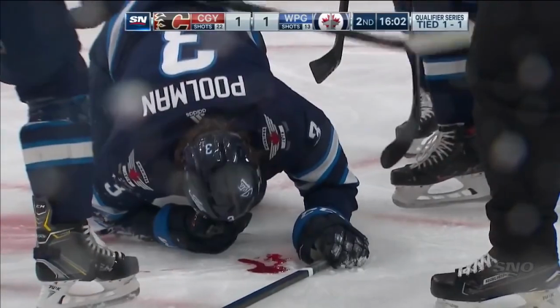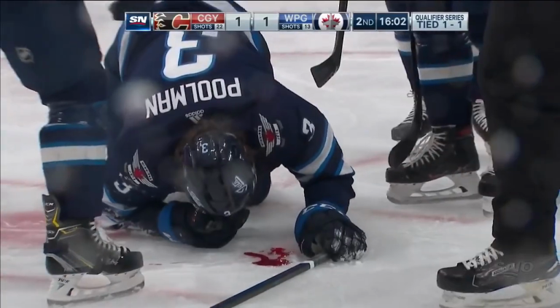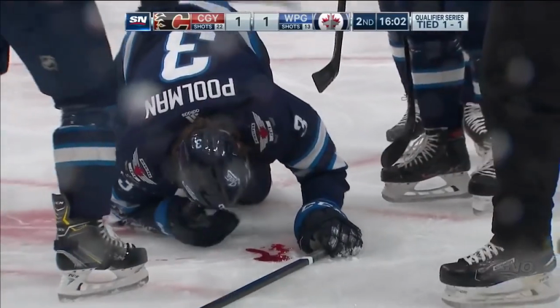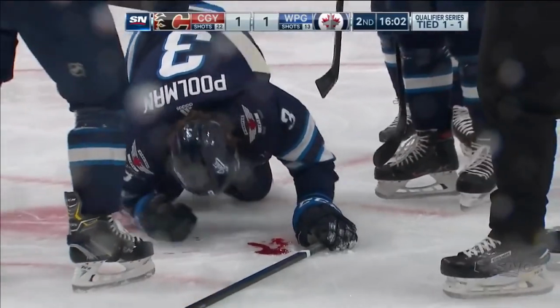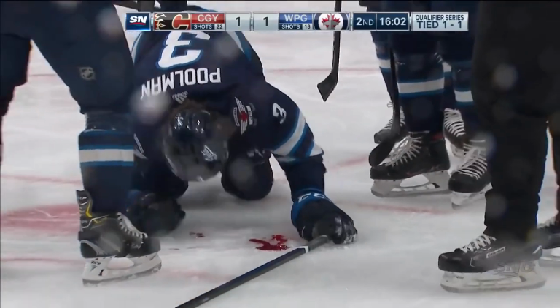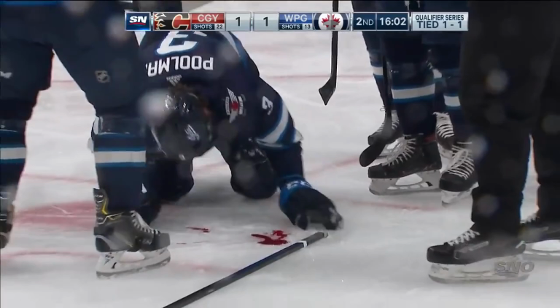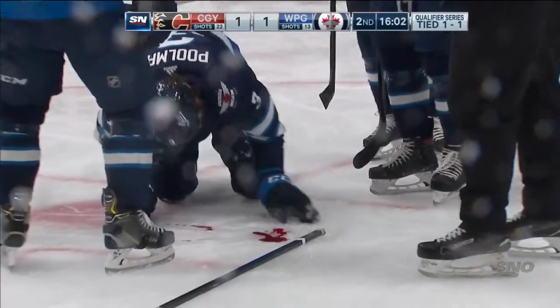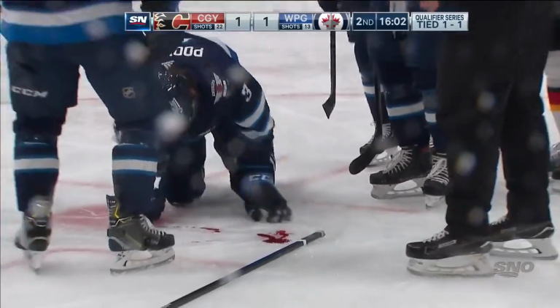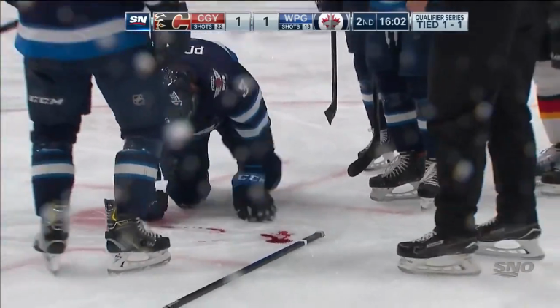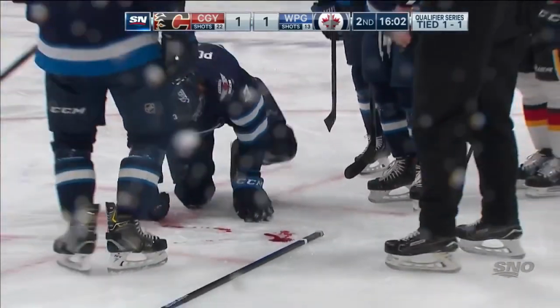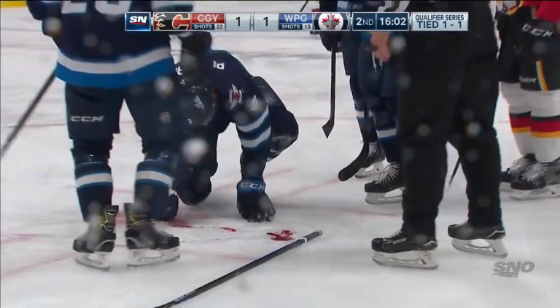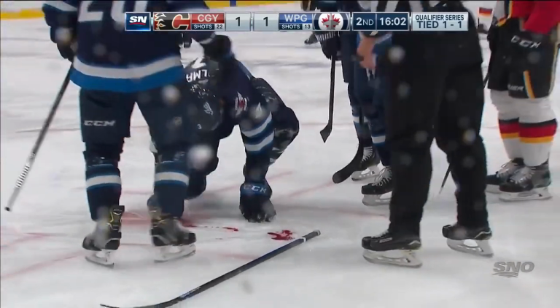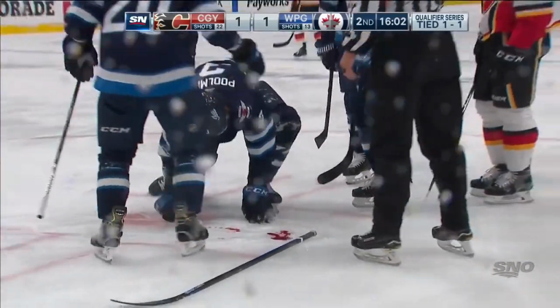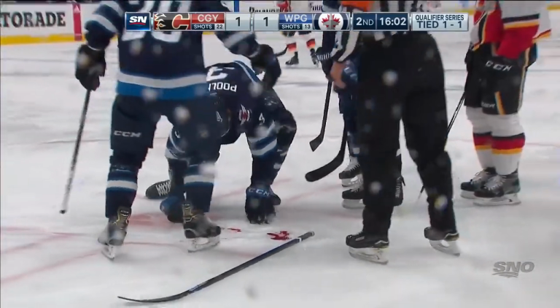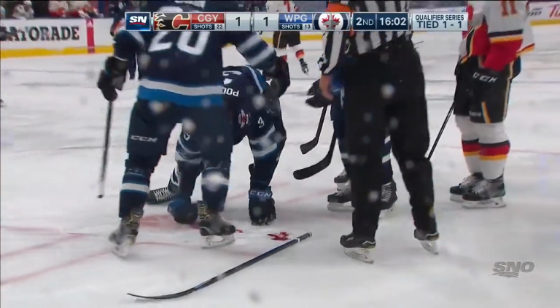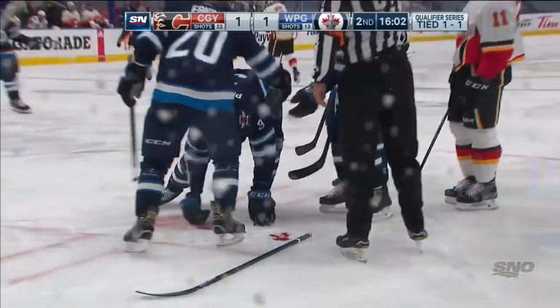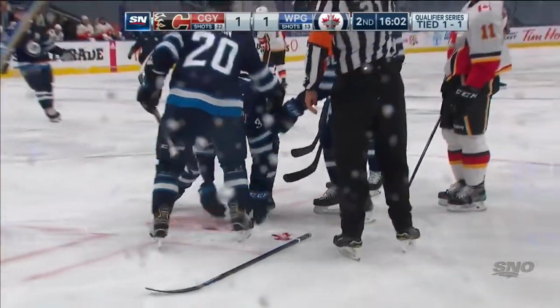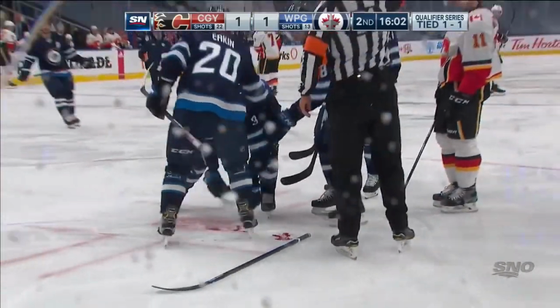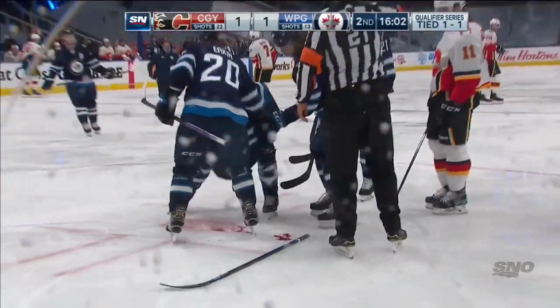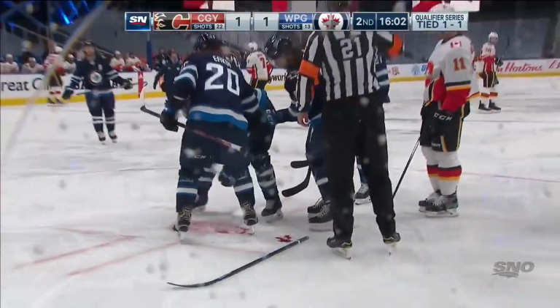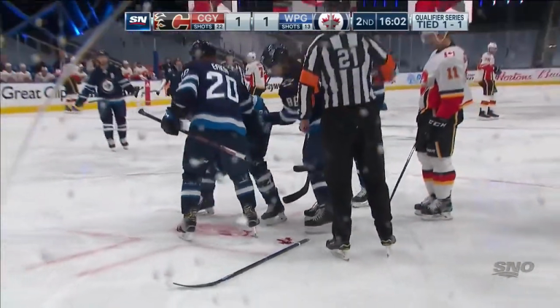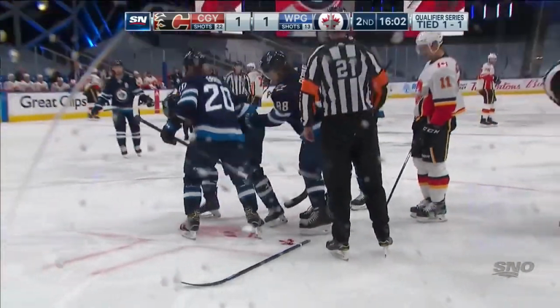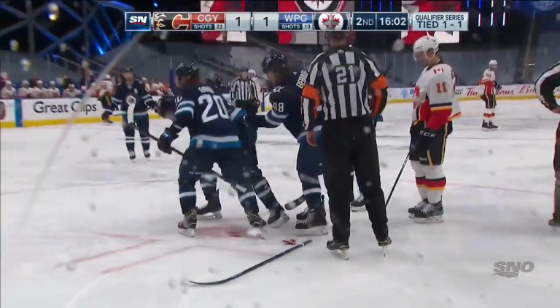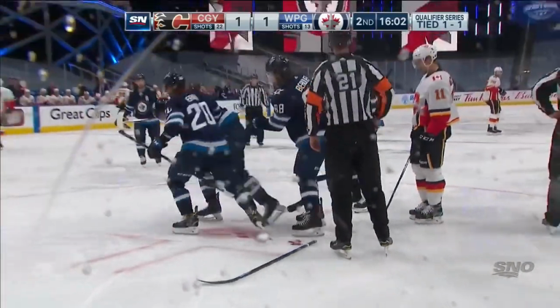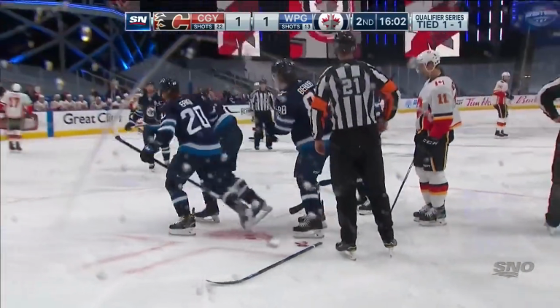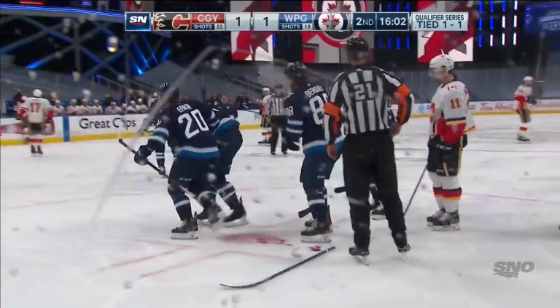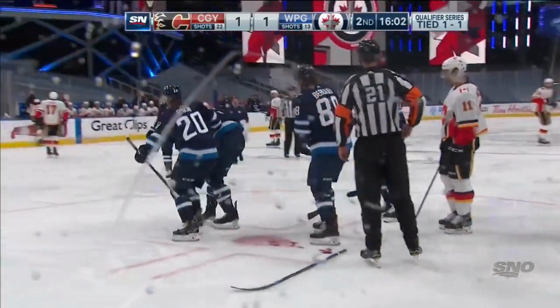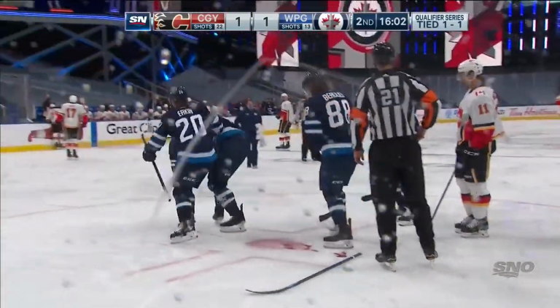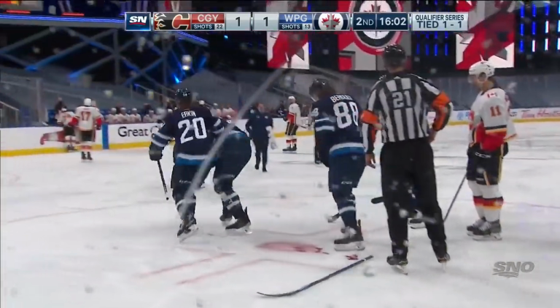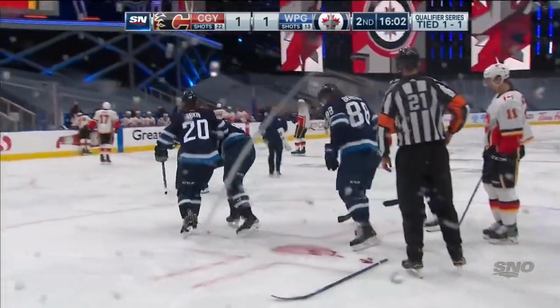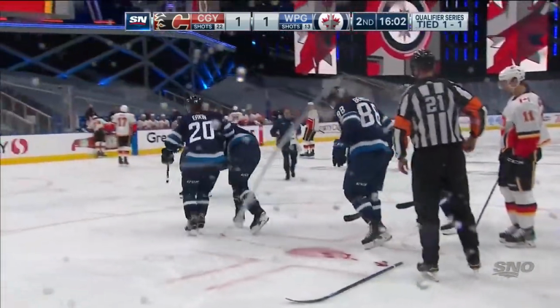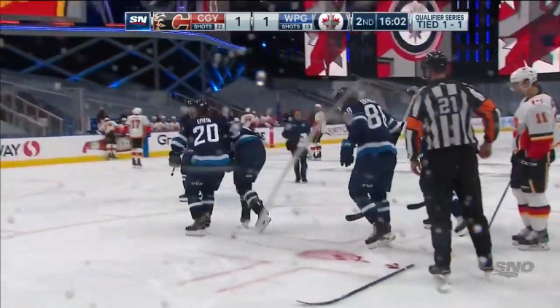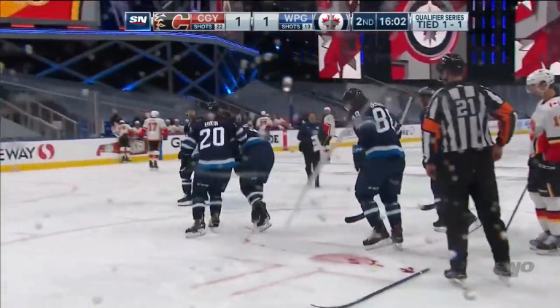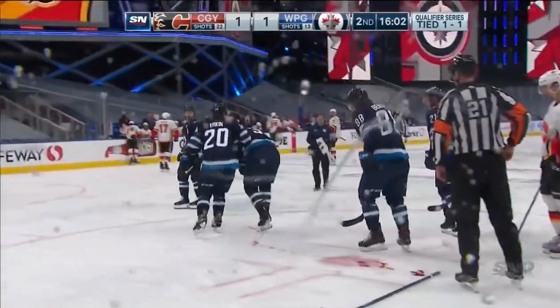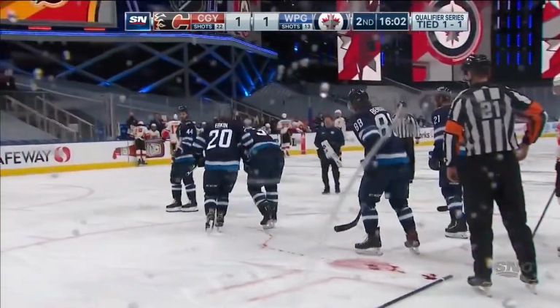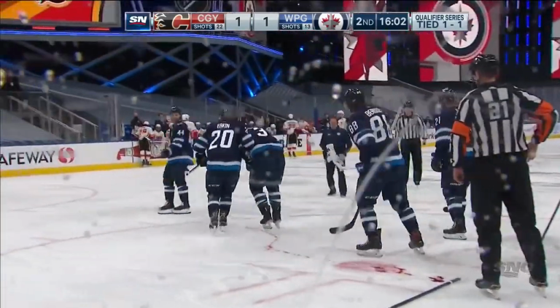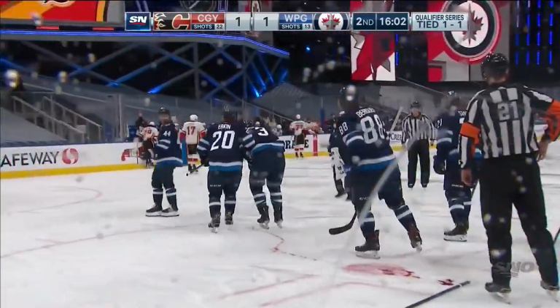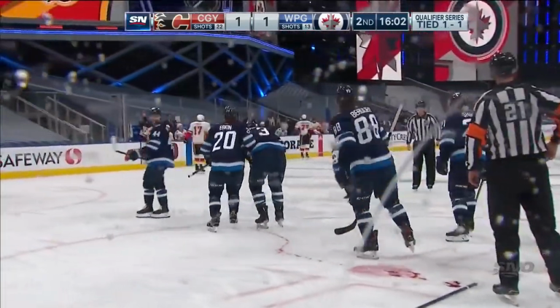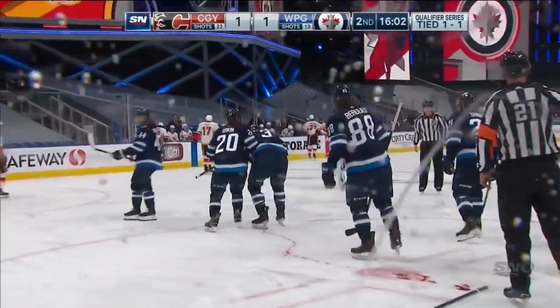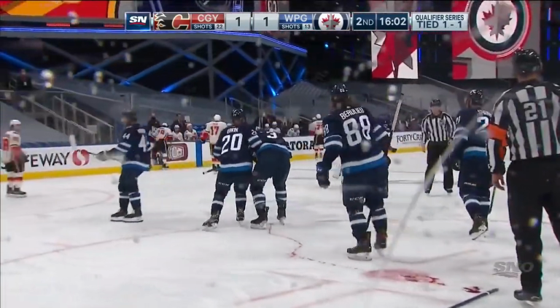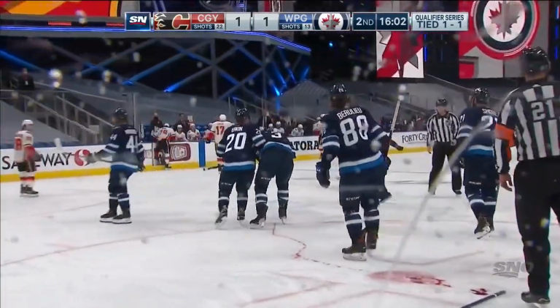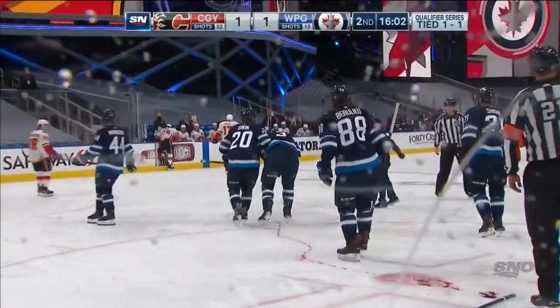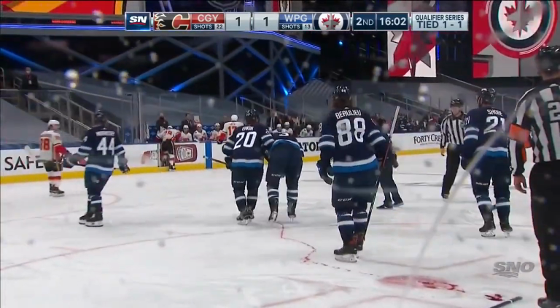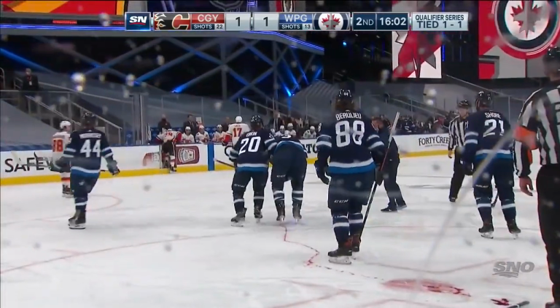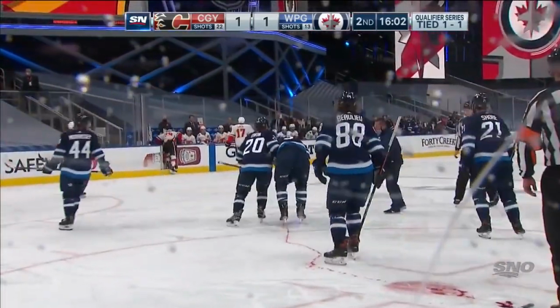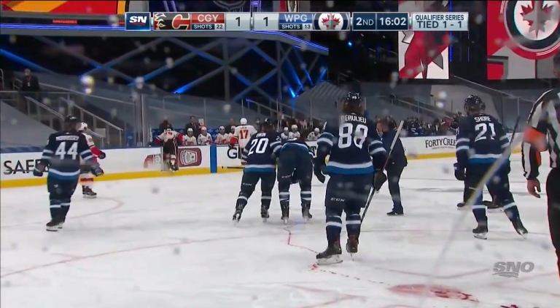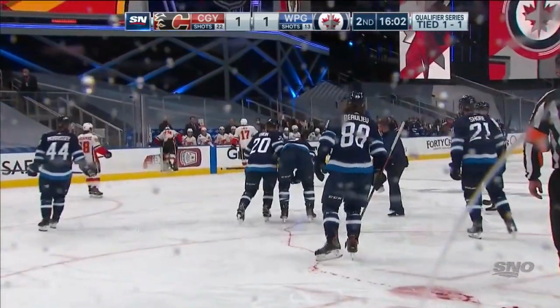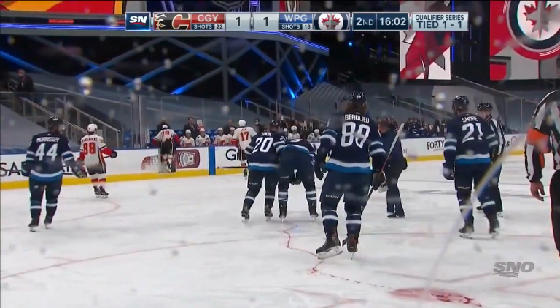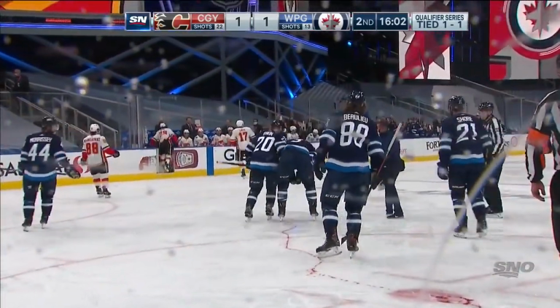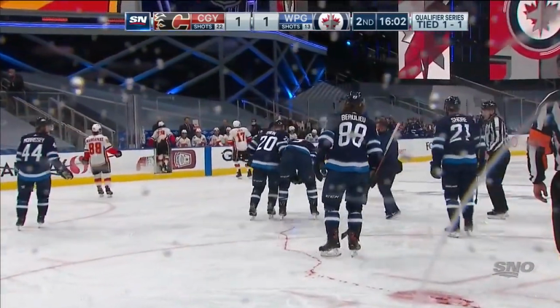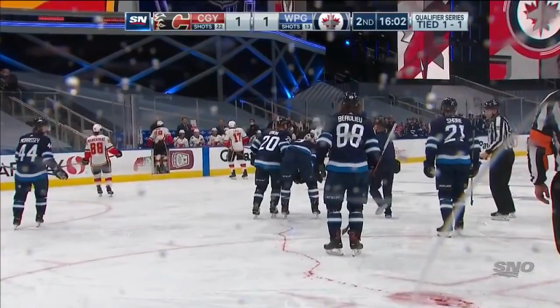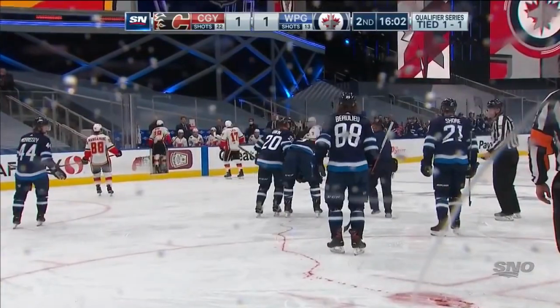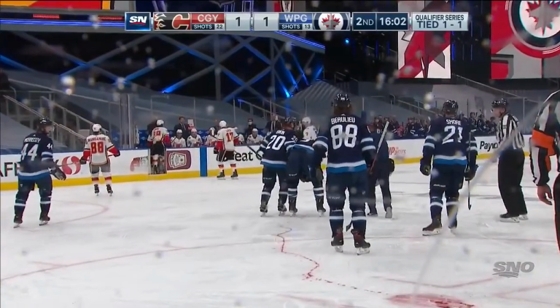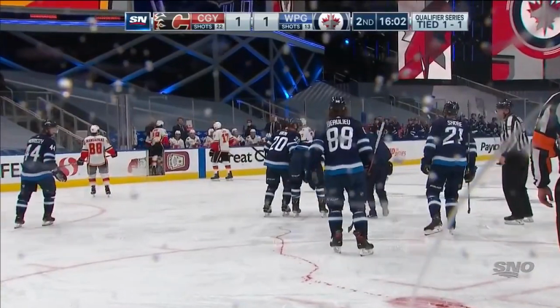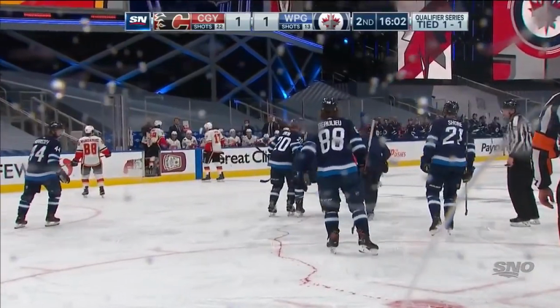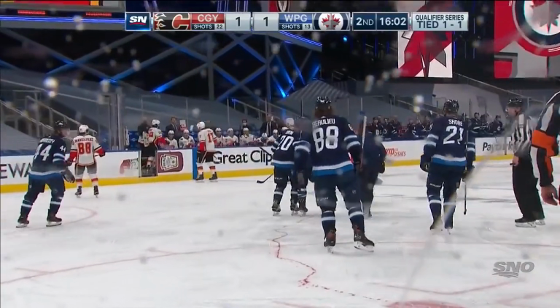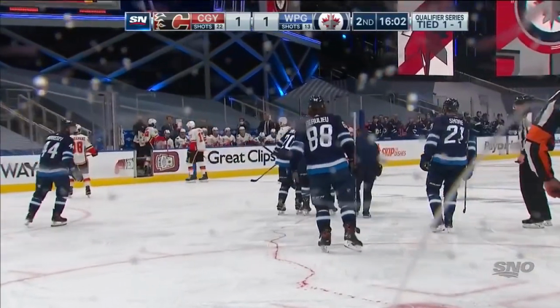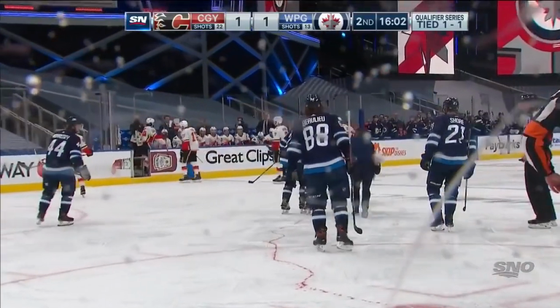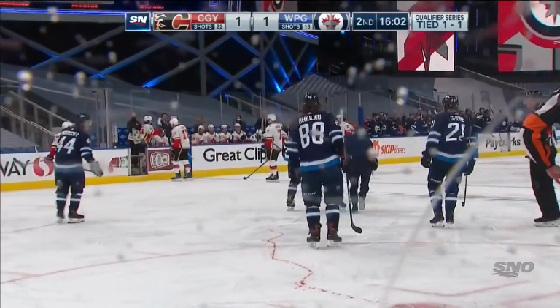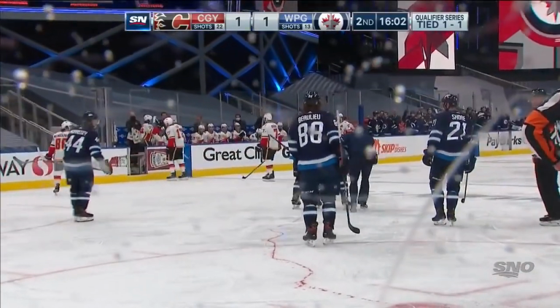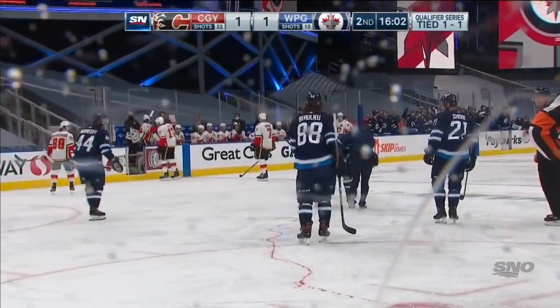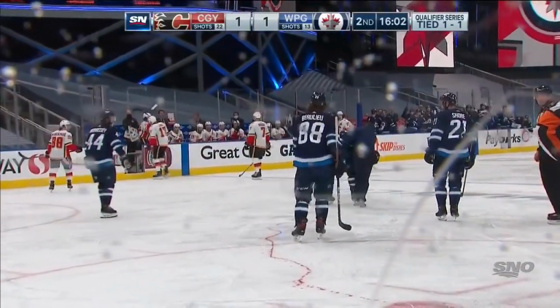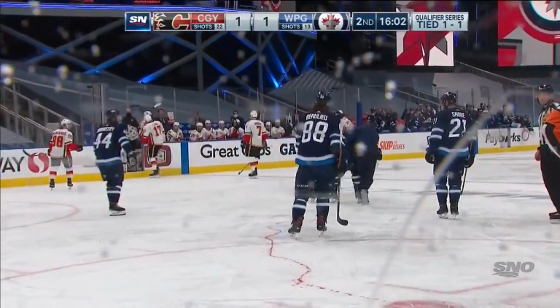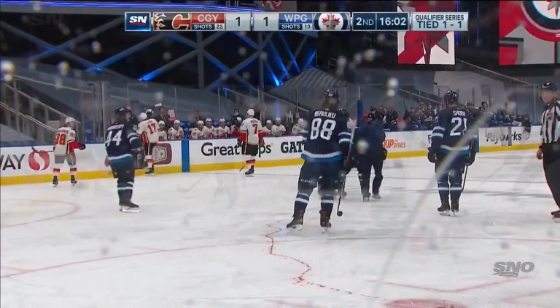That didn't look good for Tucker Pullman, and Backlund trying to elevate that puck over top of him.